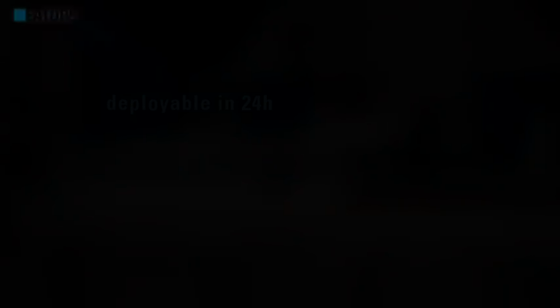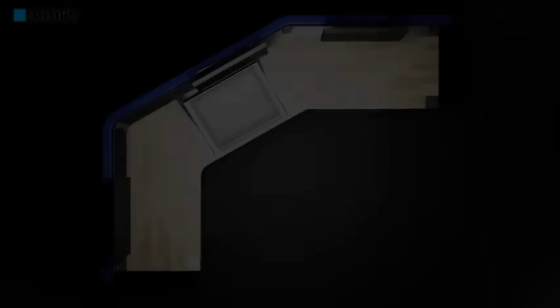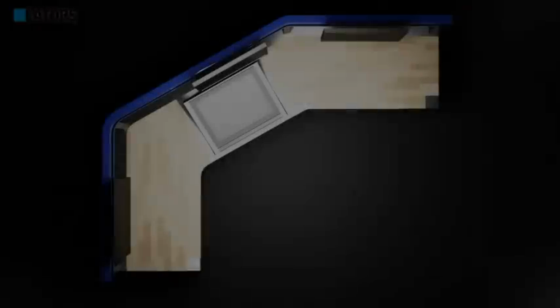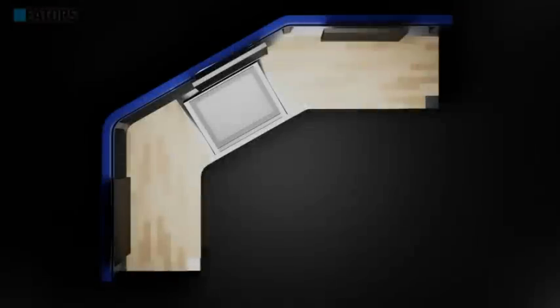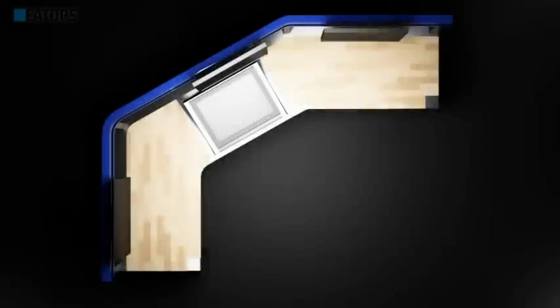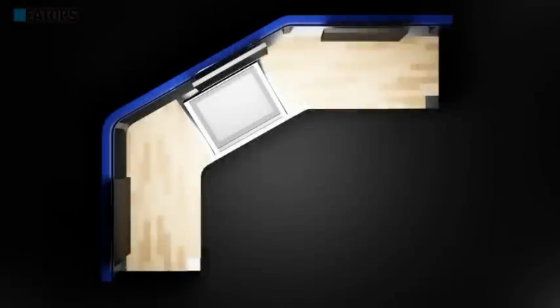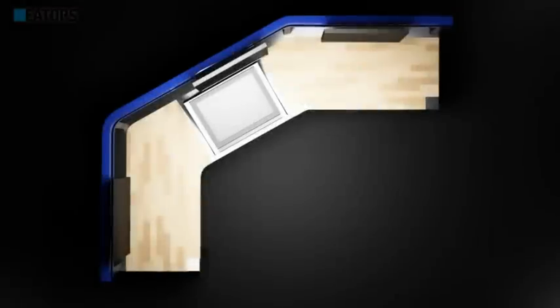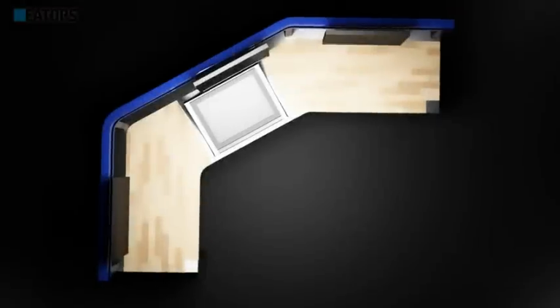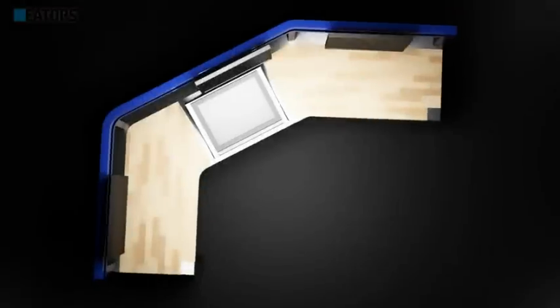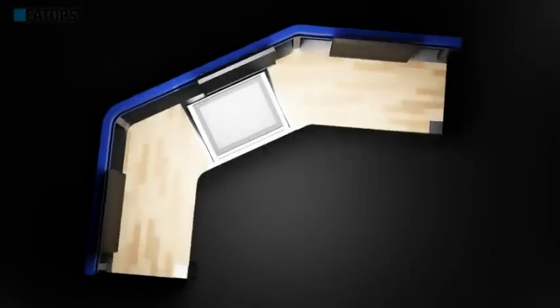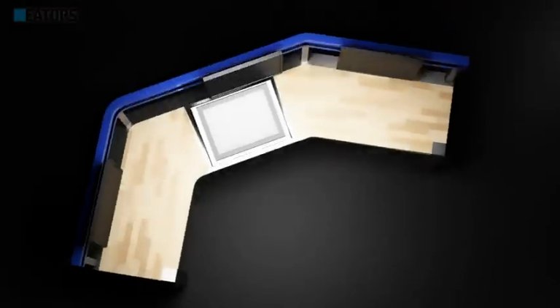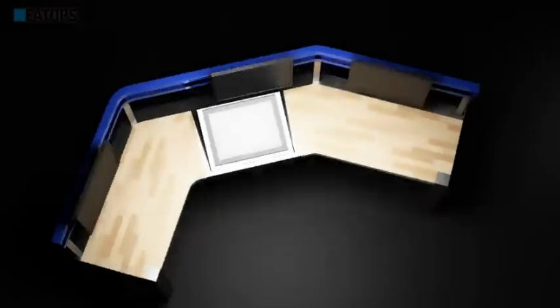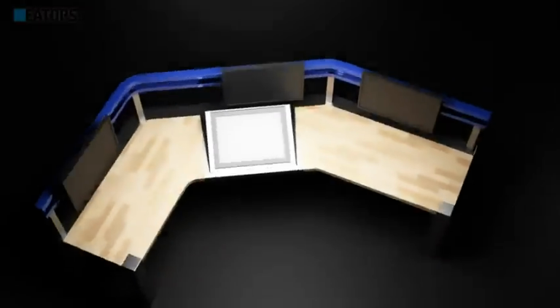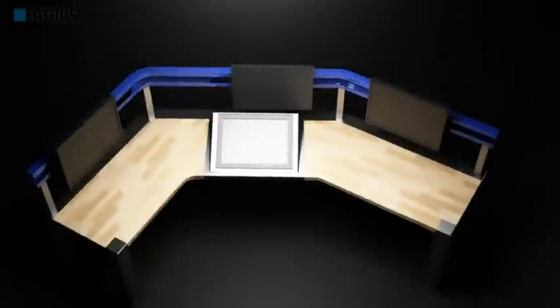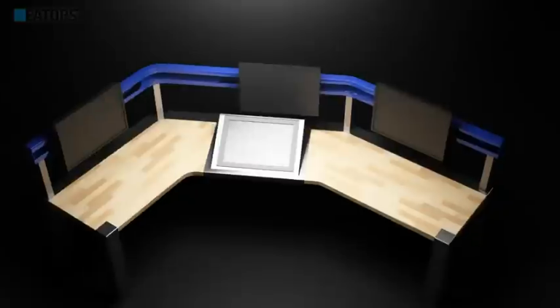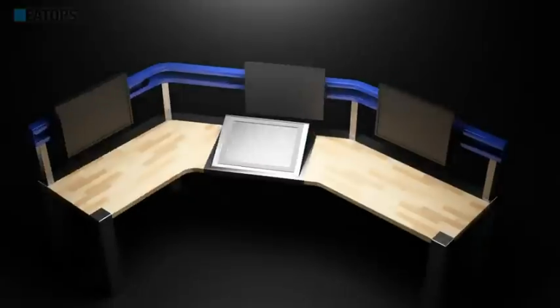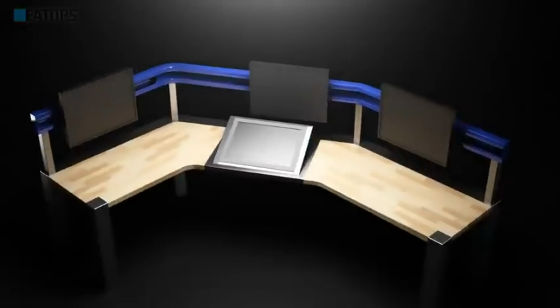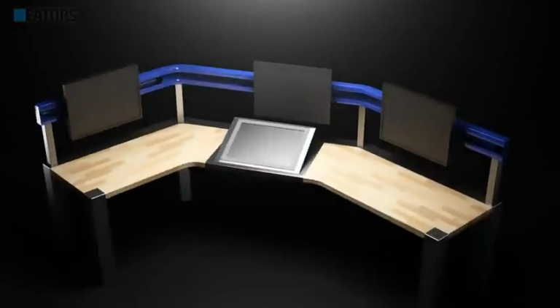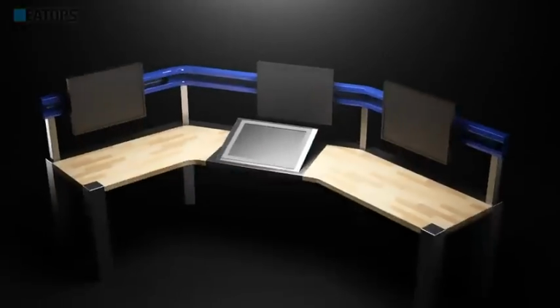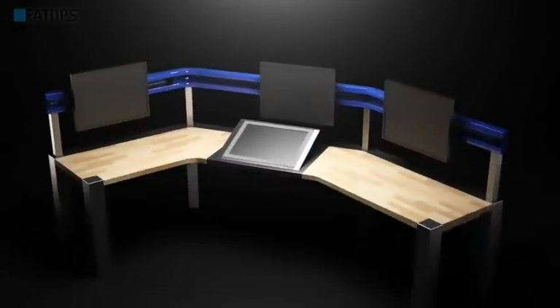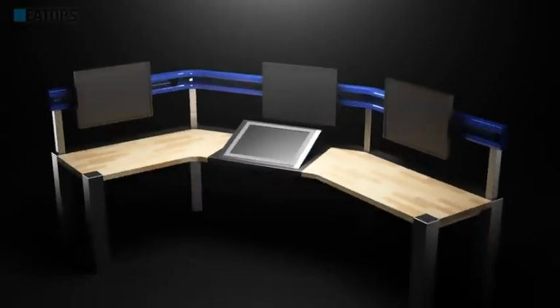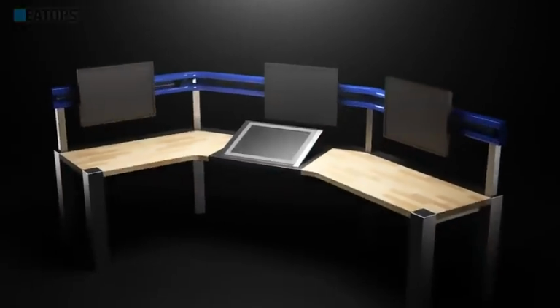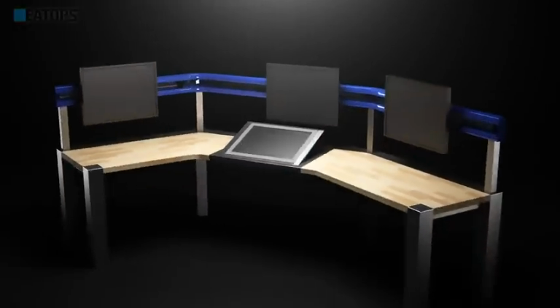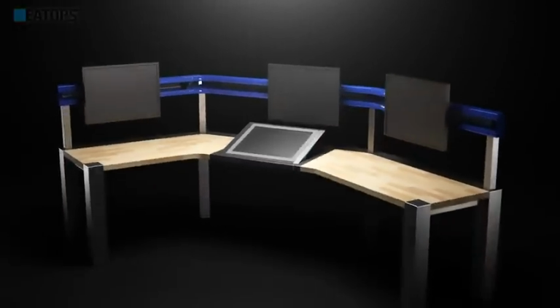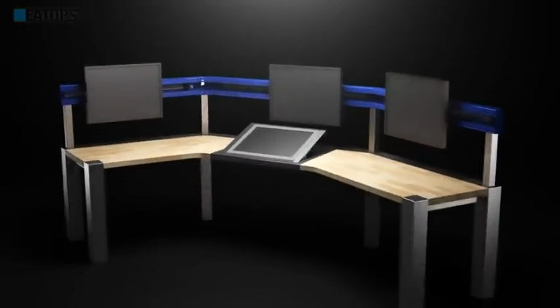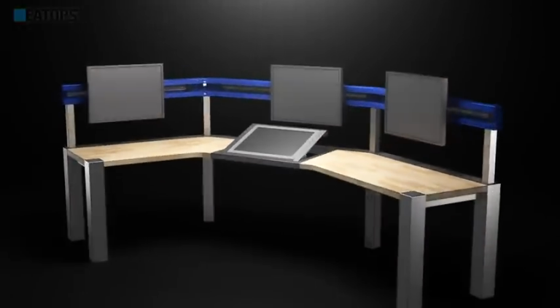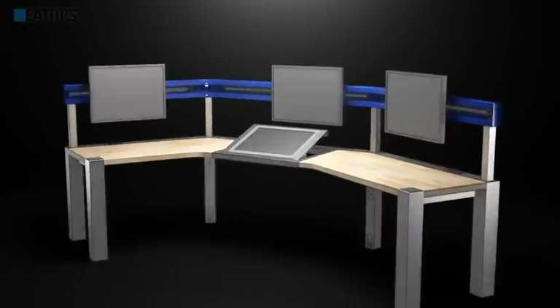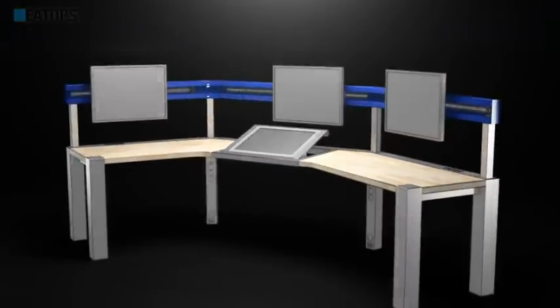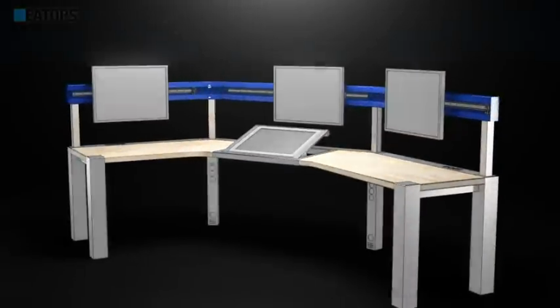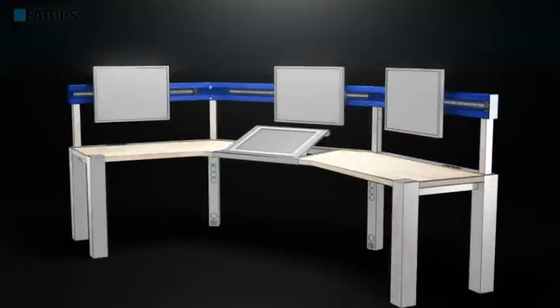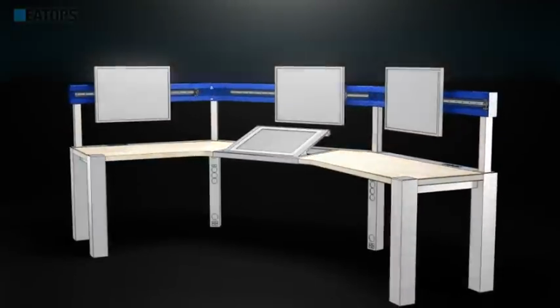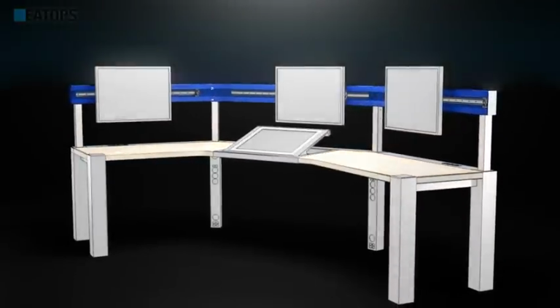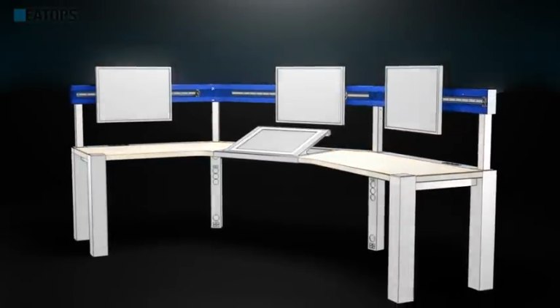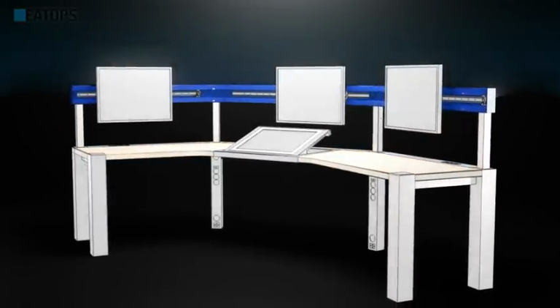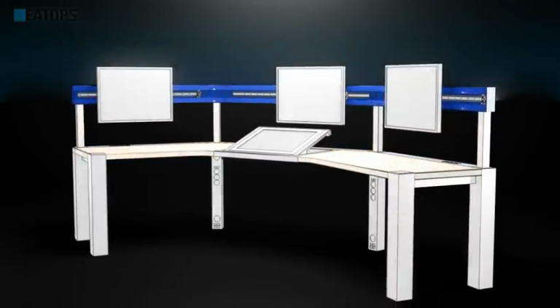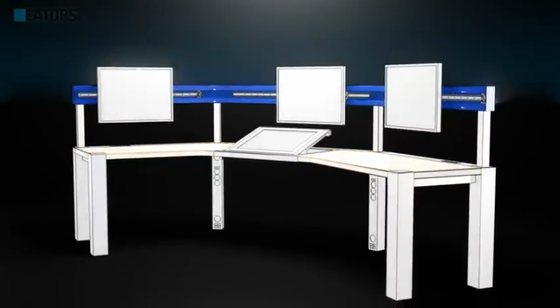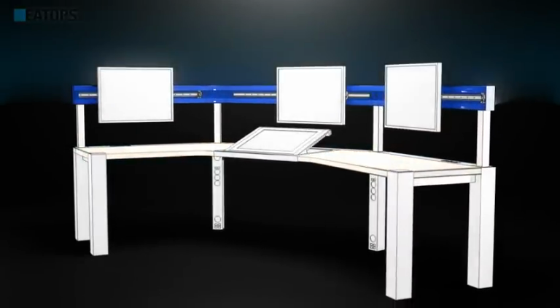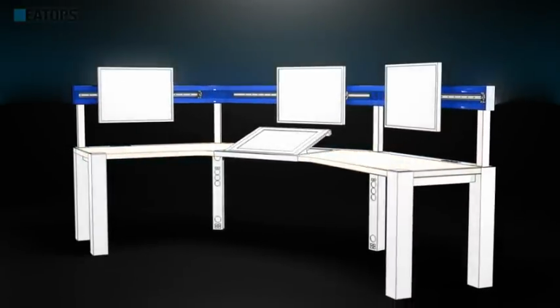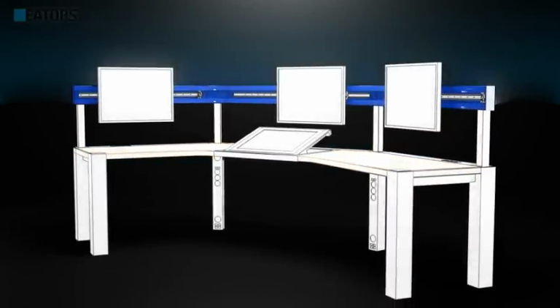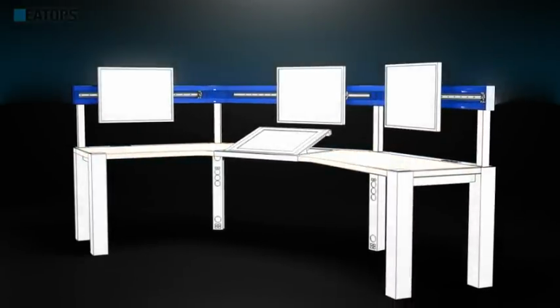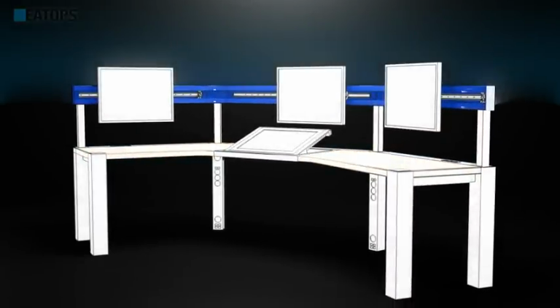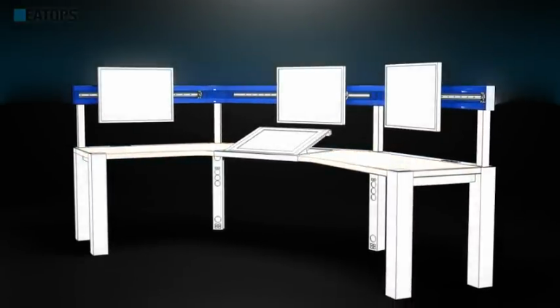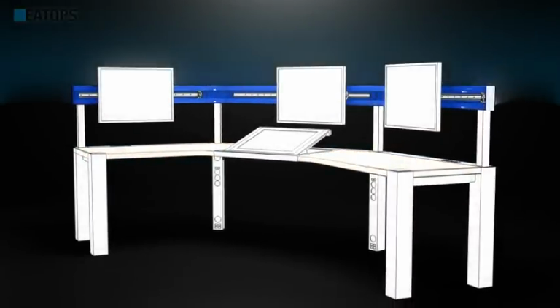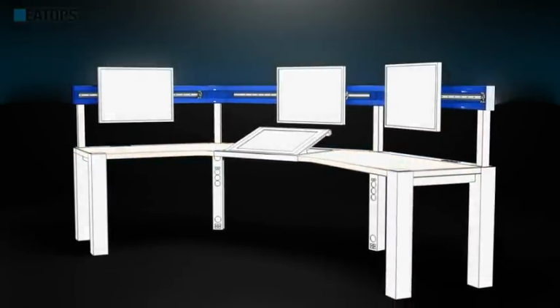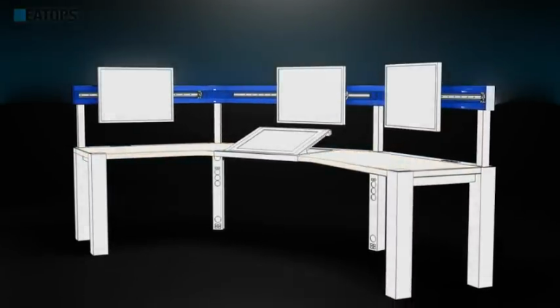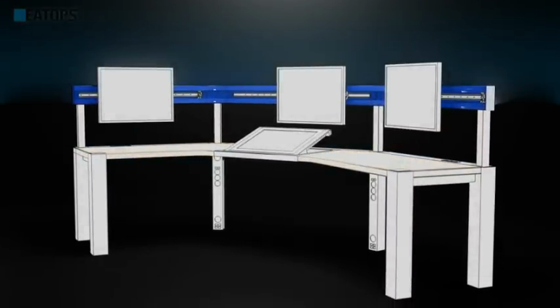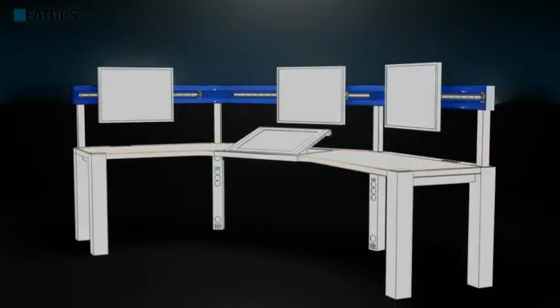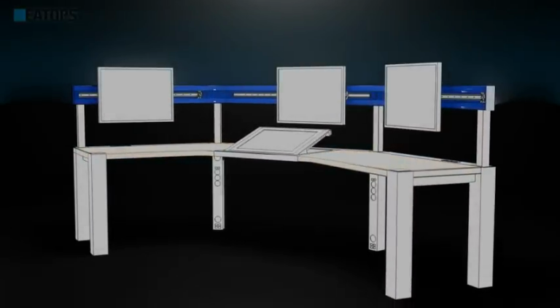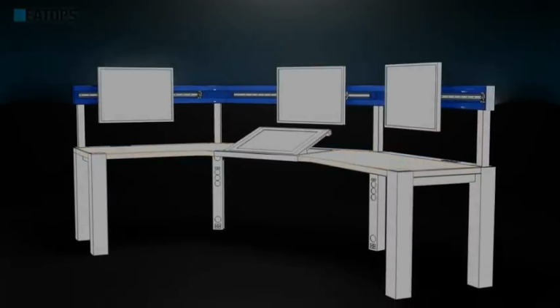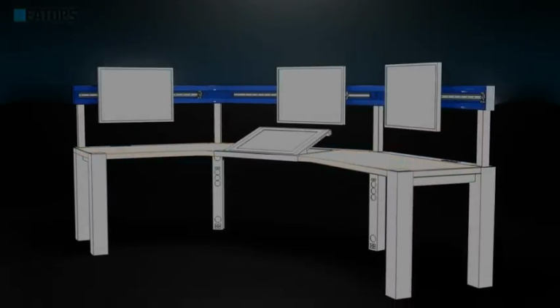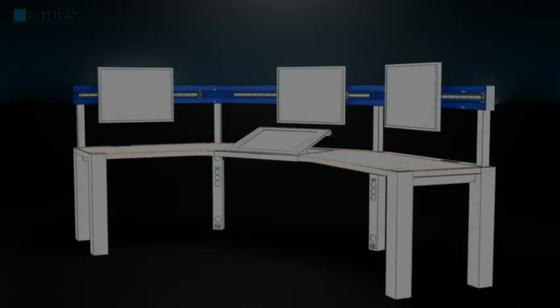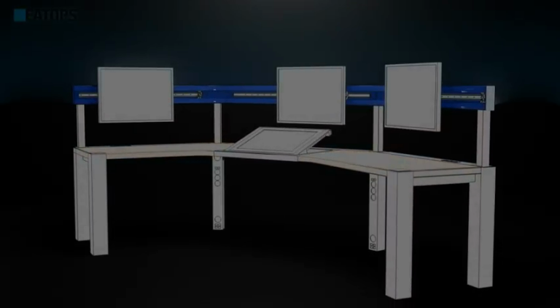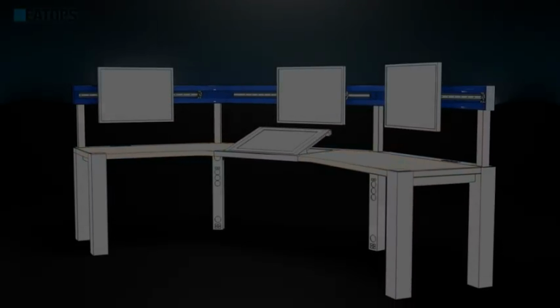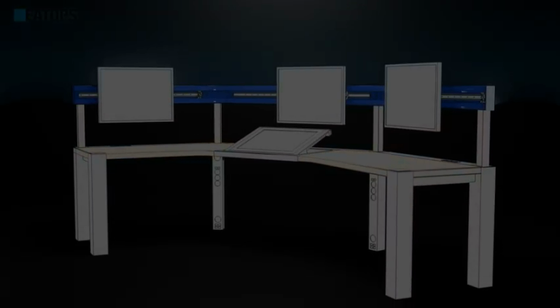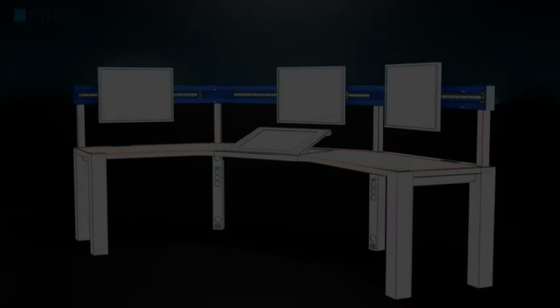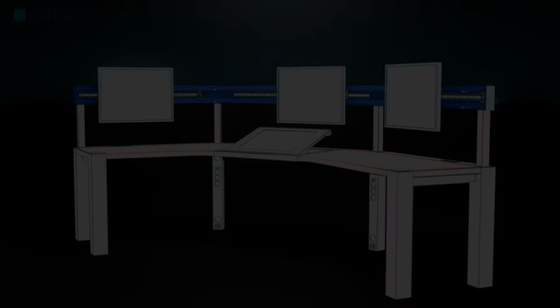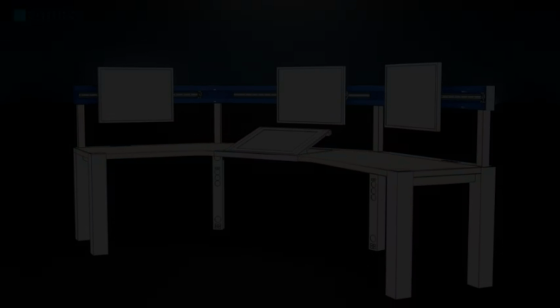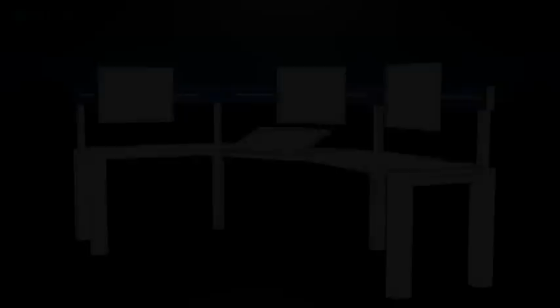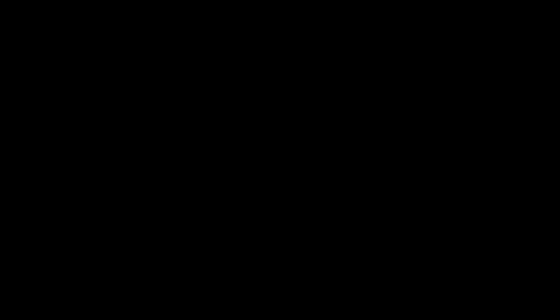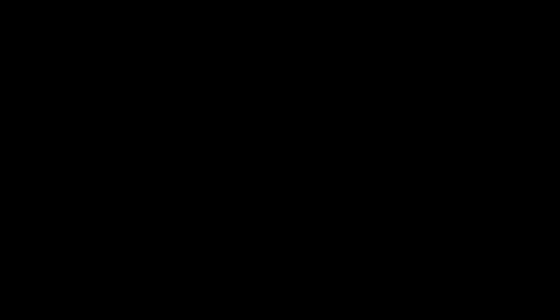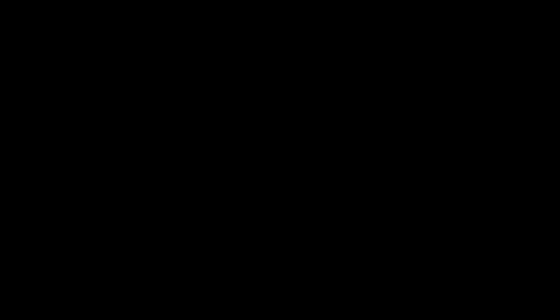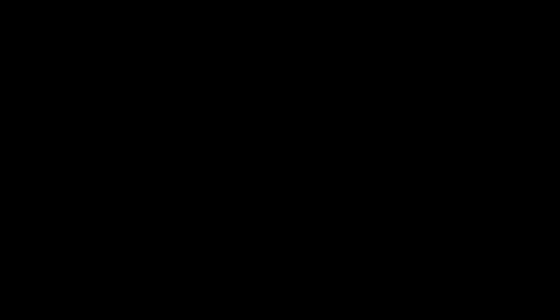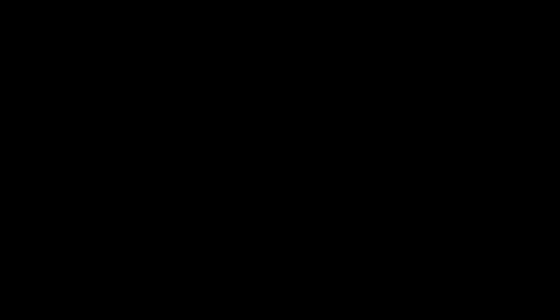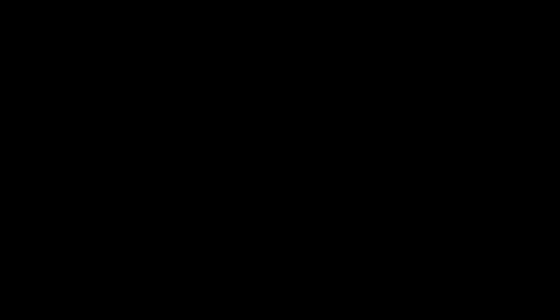EATOPS, in partnership with Wacom and the European Space Agency, is taking the lead in remote intuitive visual operations.